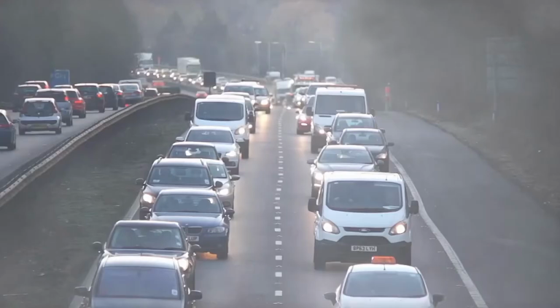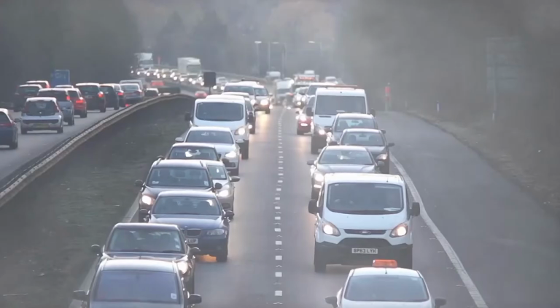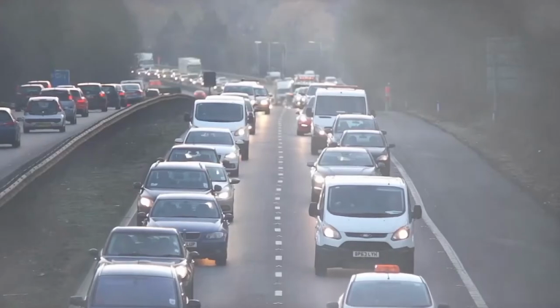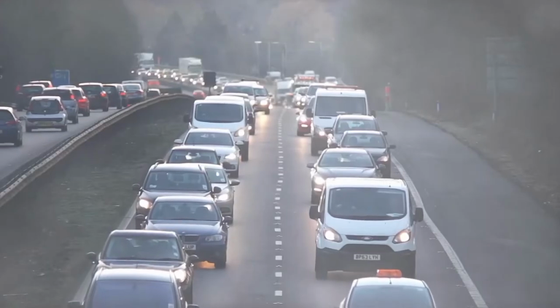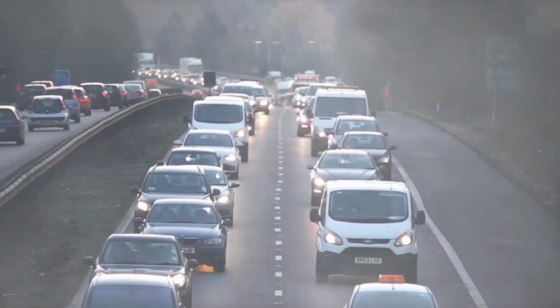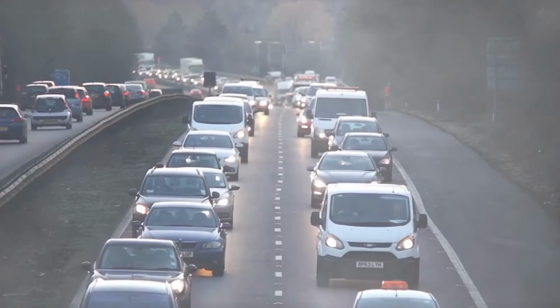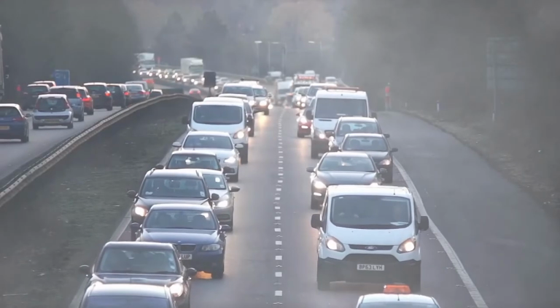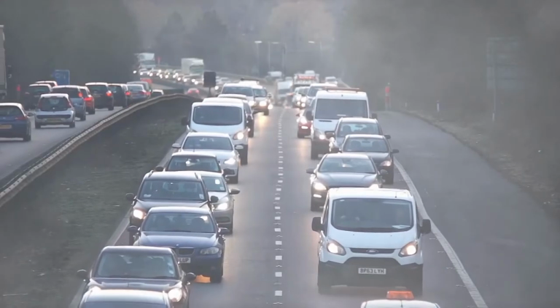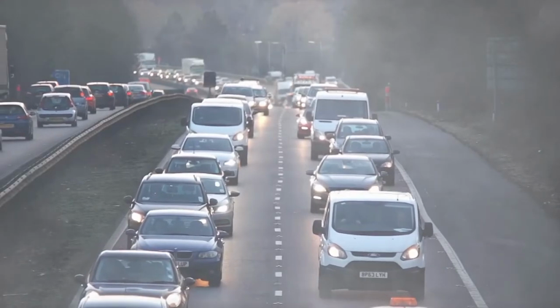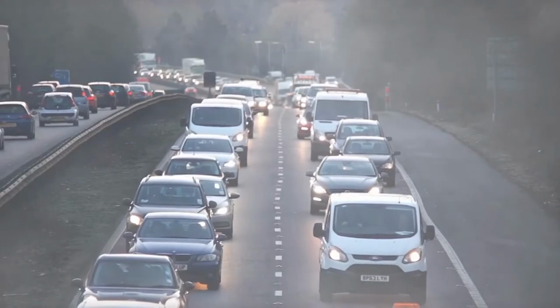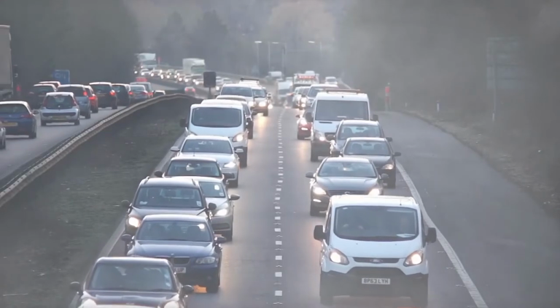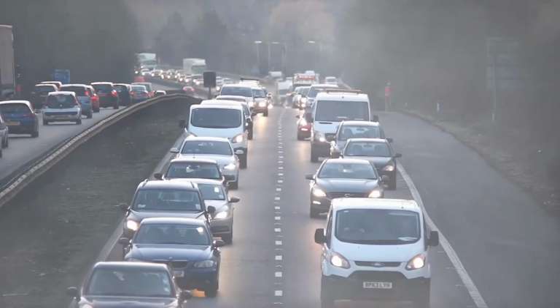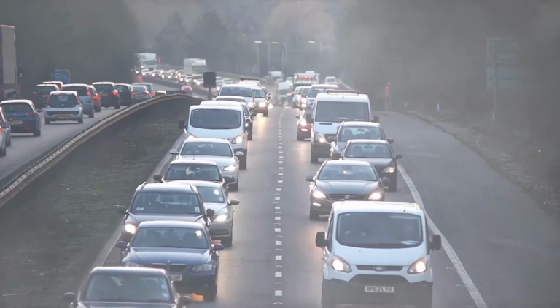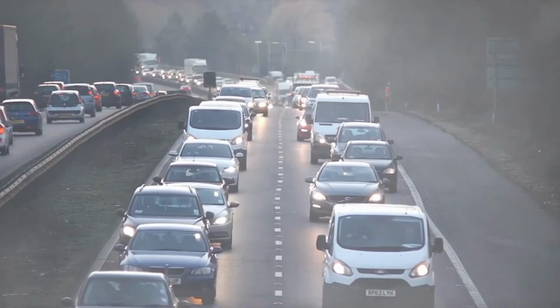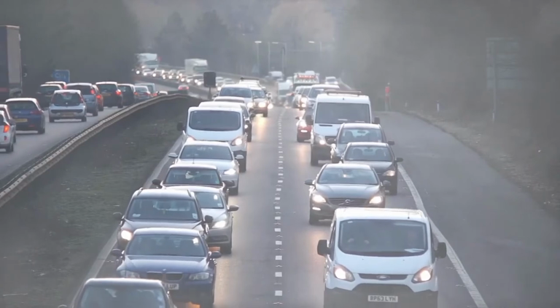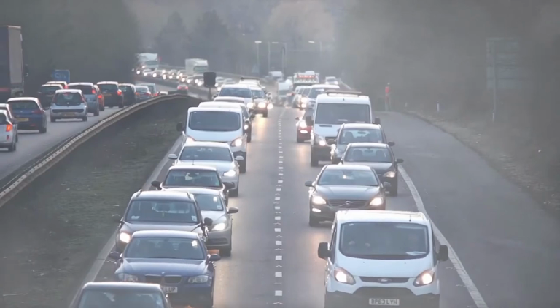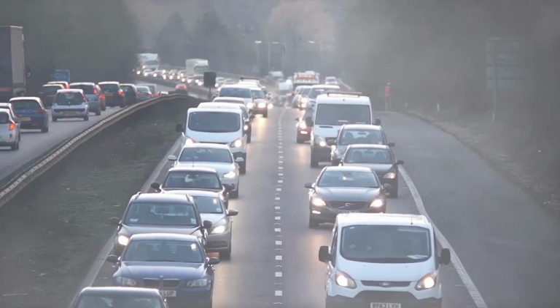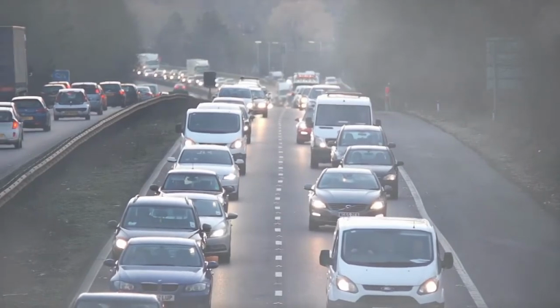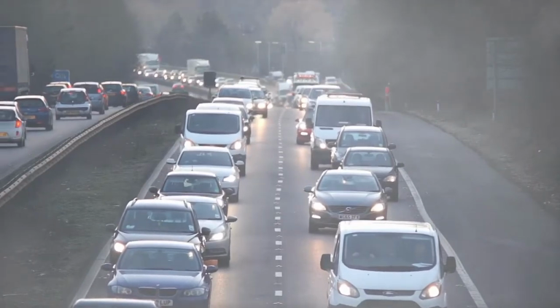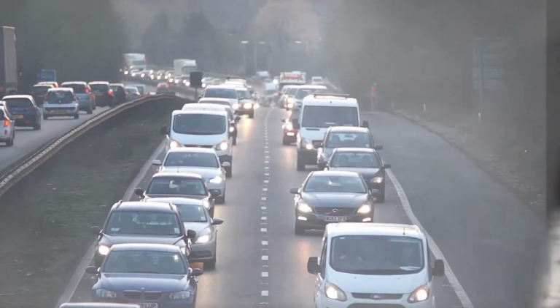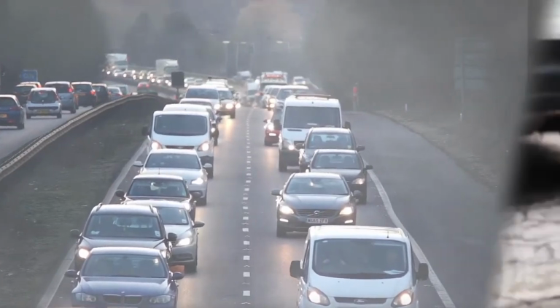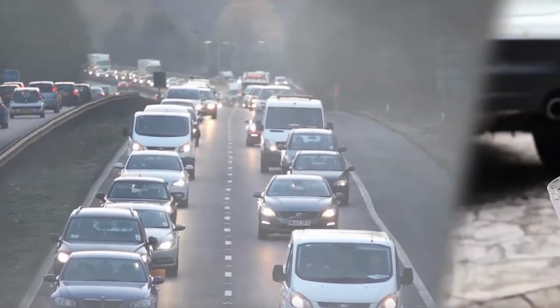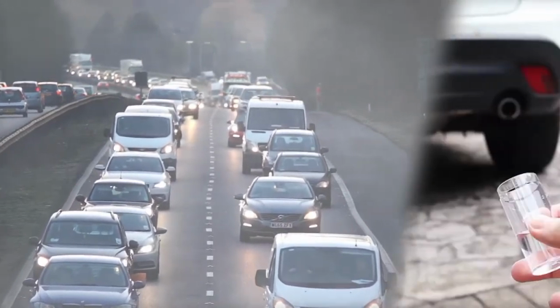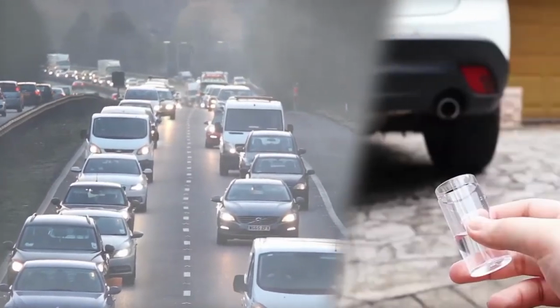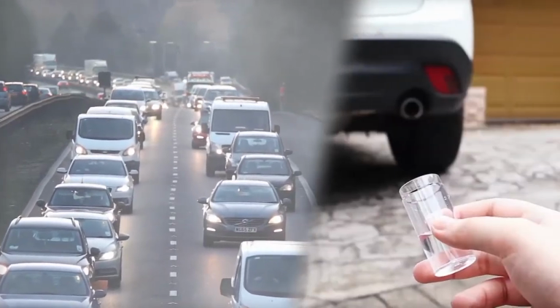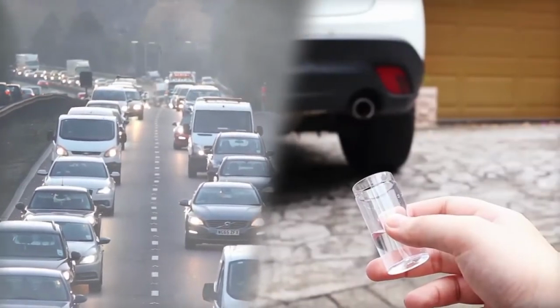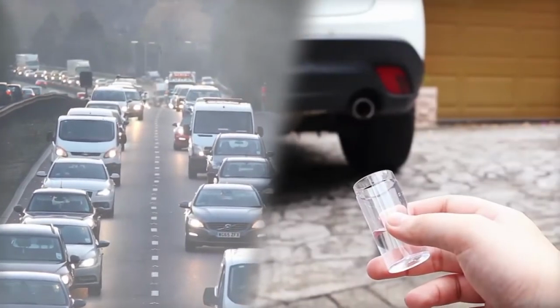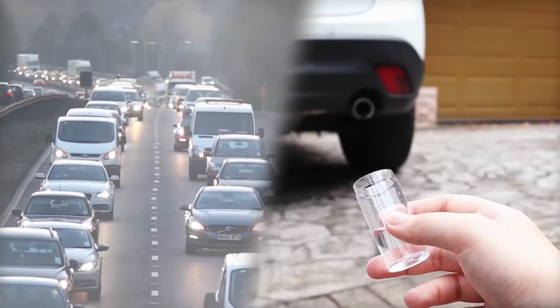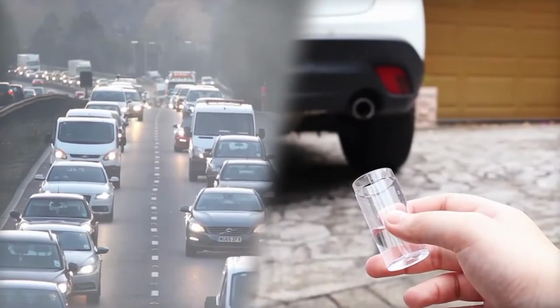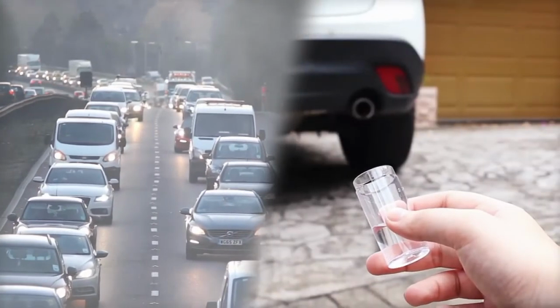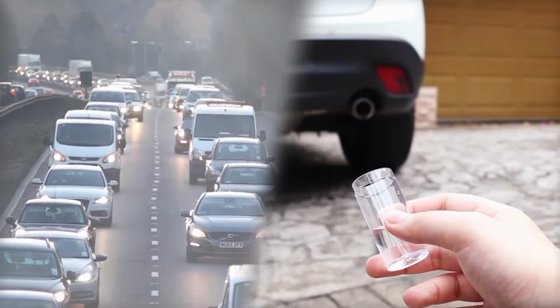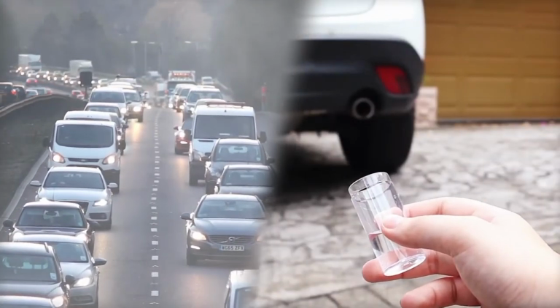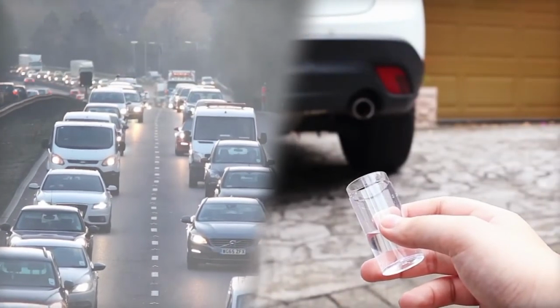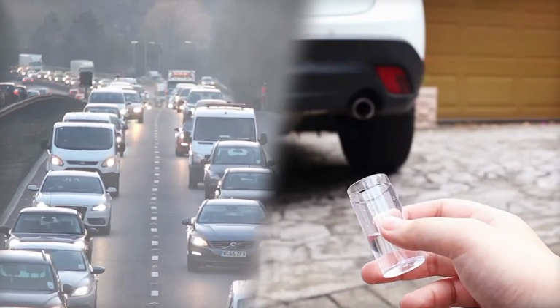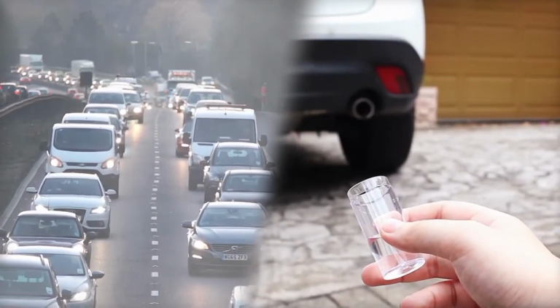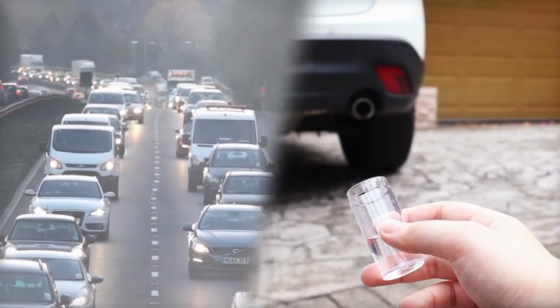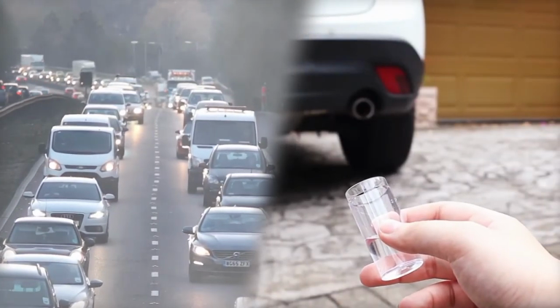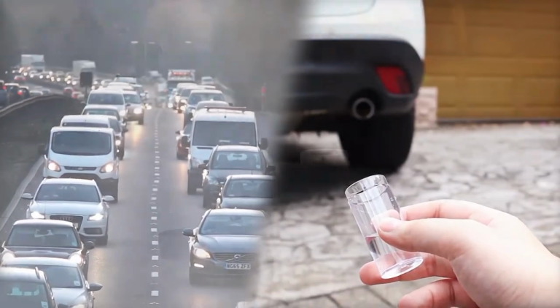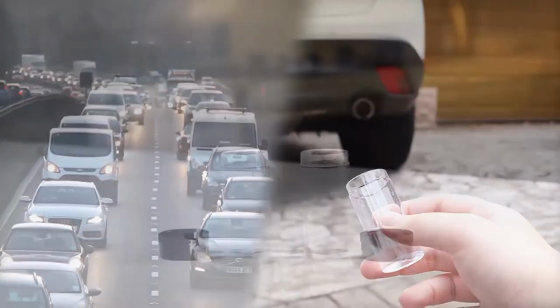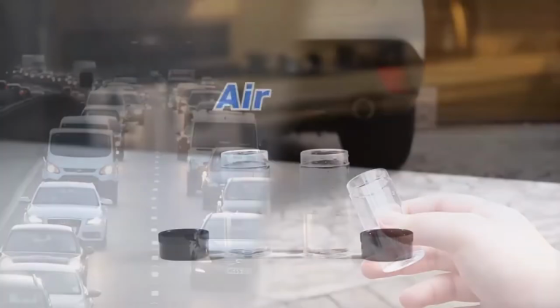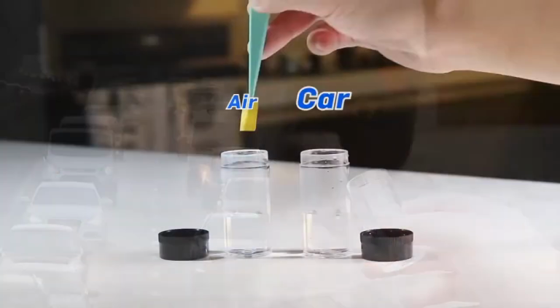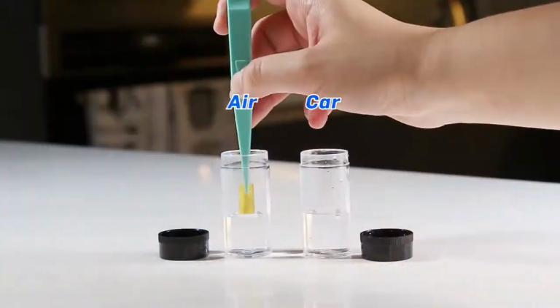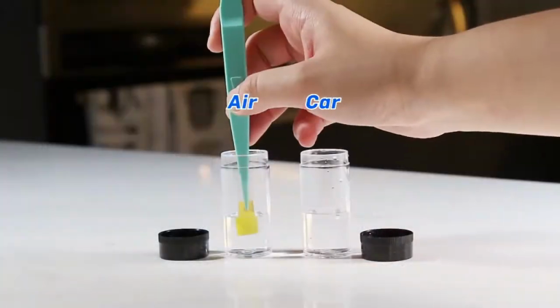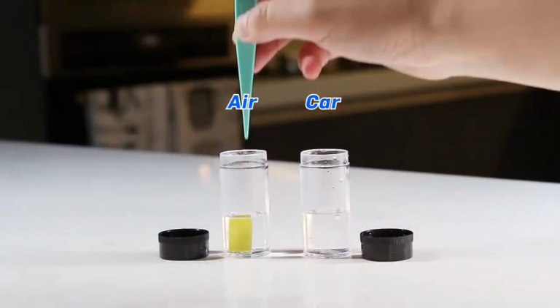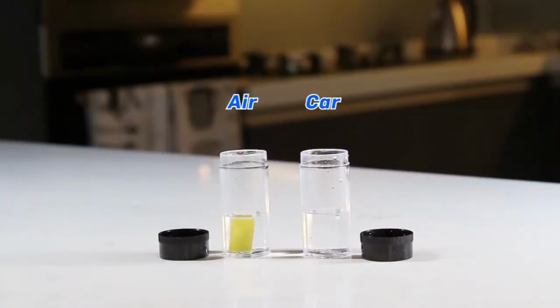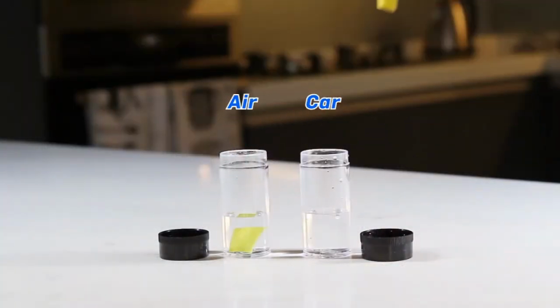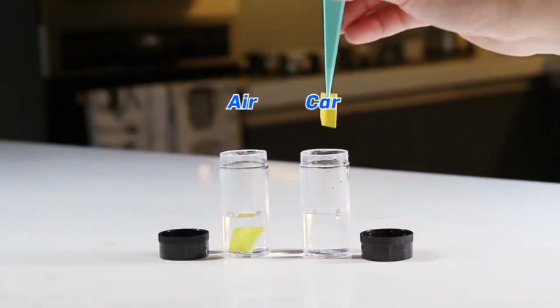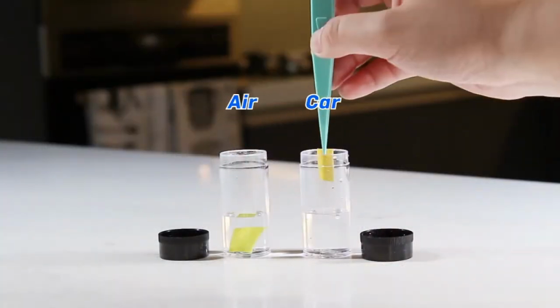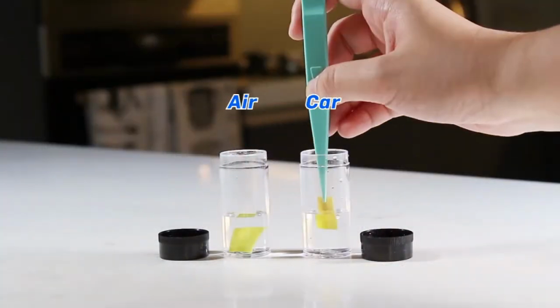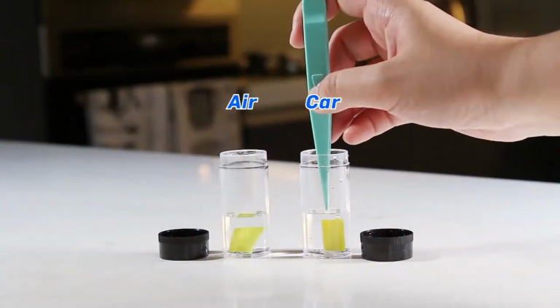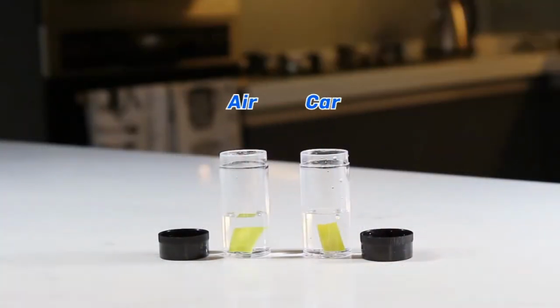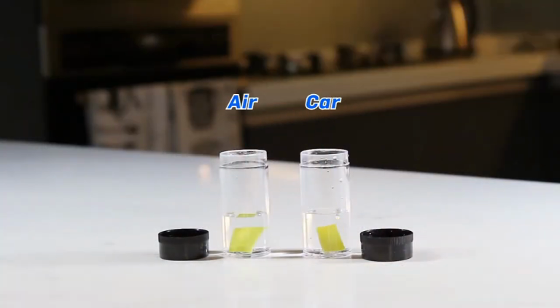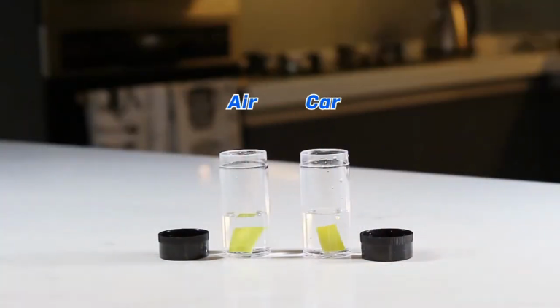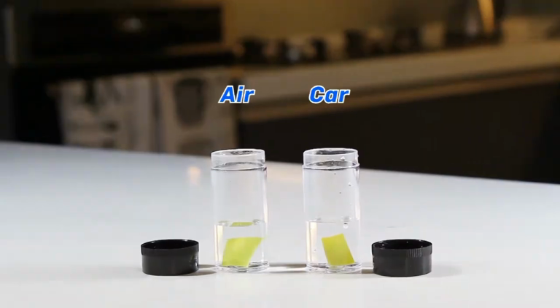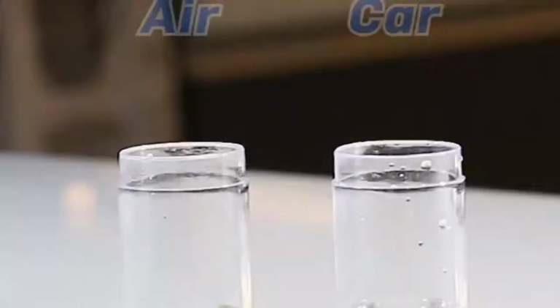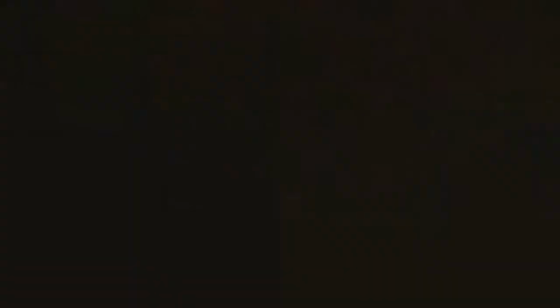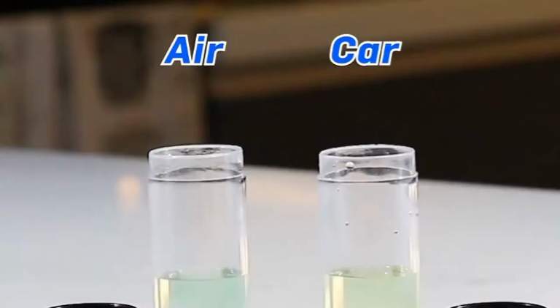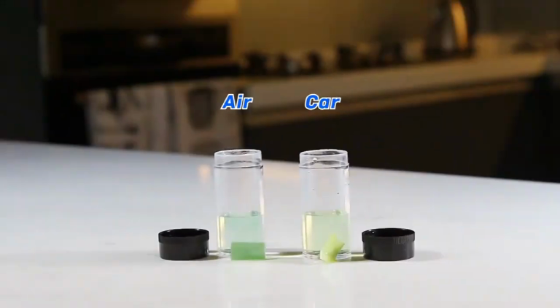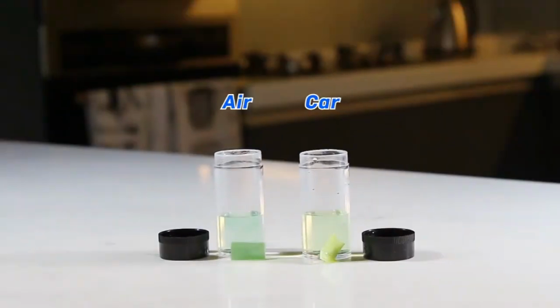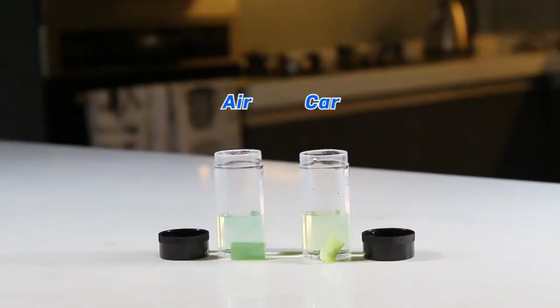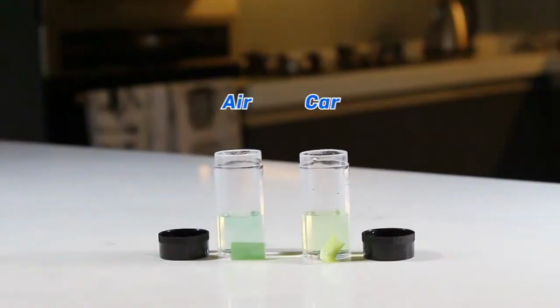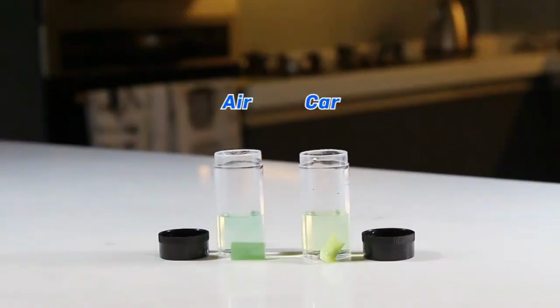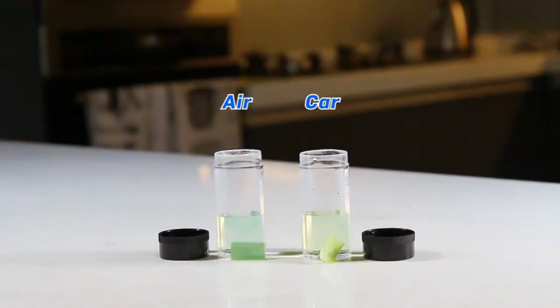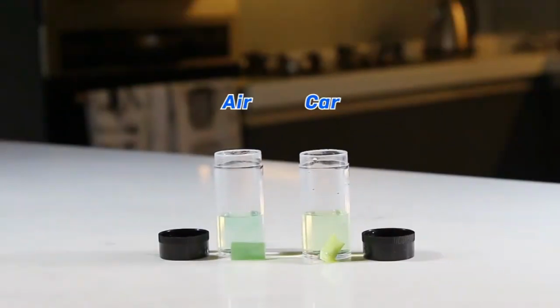You can even test town air. Hold your water near any contaminant and test again. Wow — acid rain!